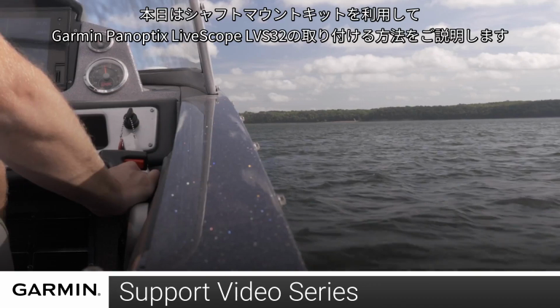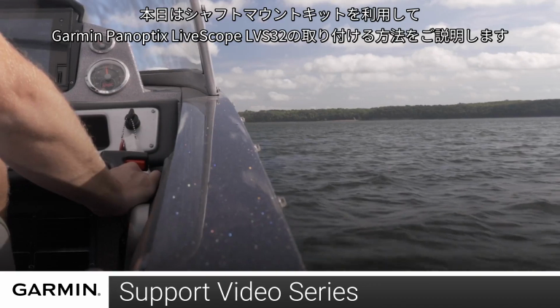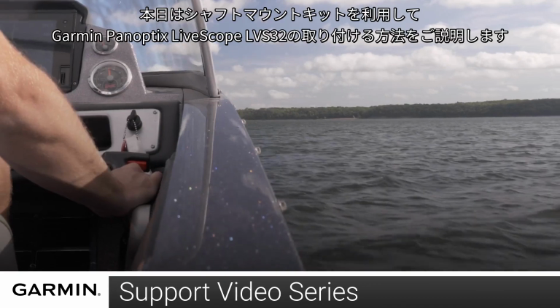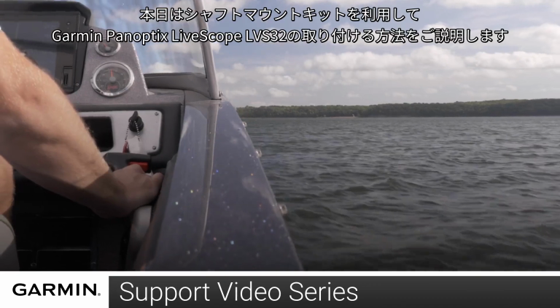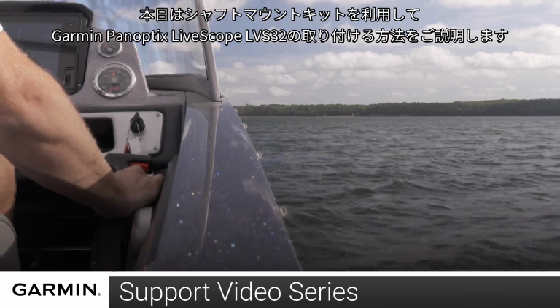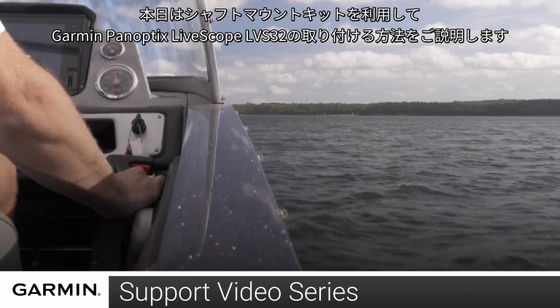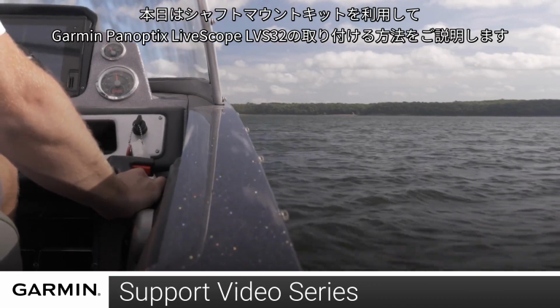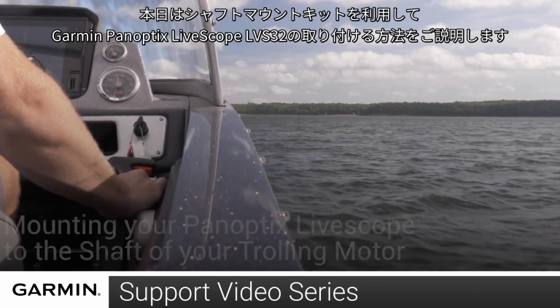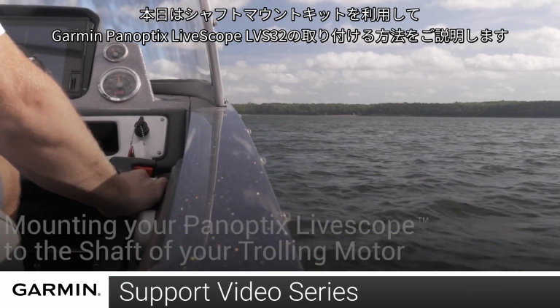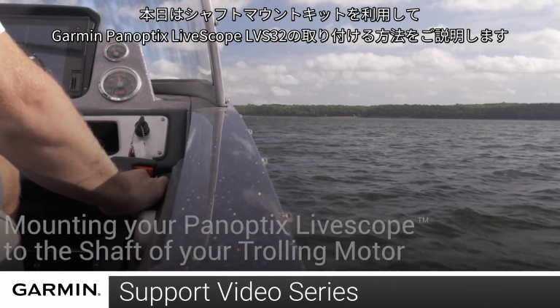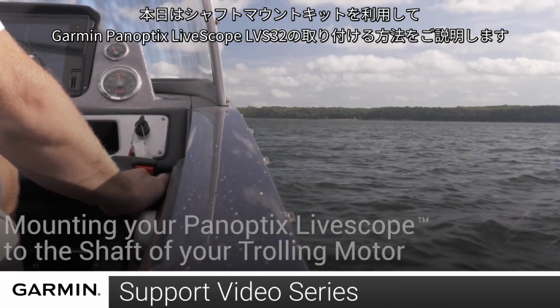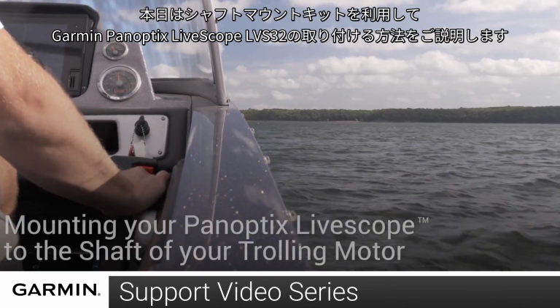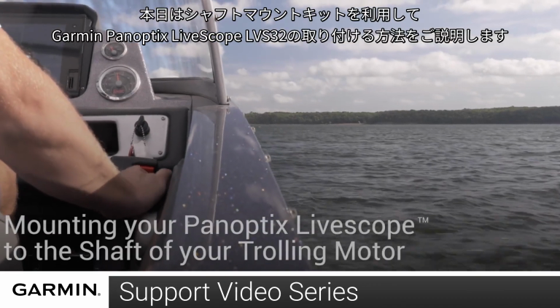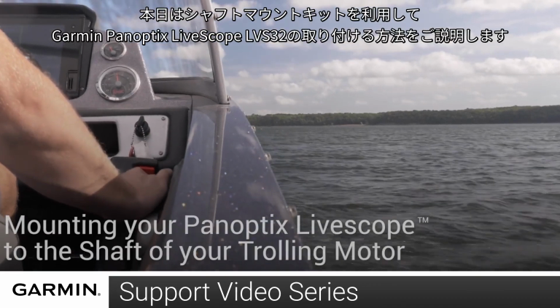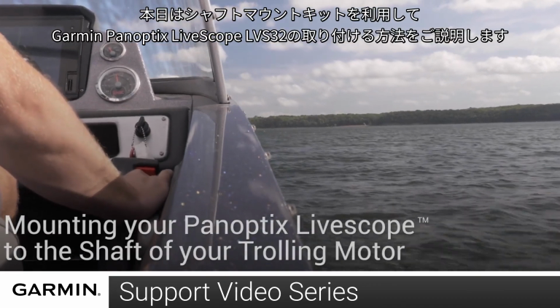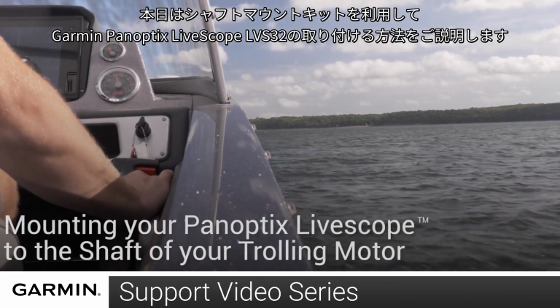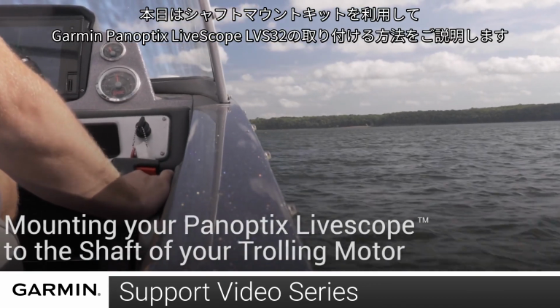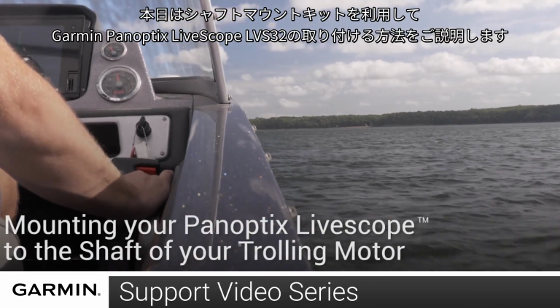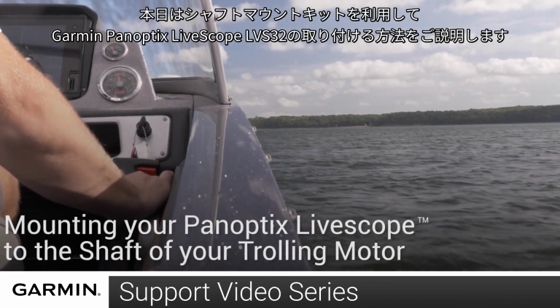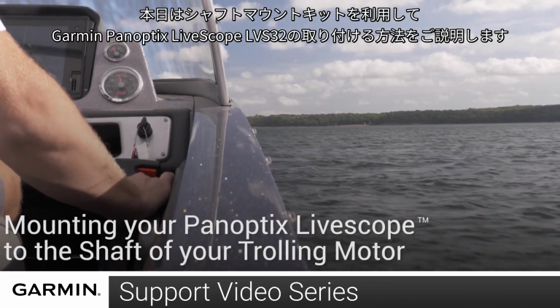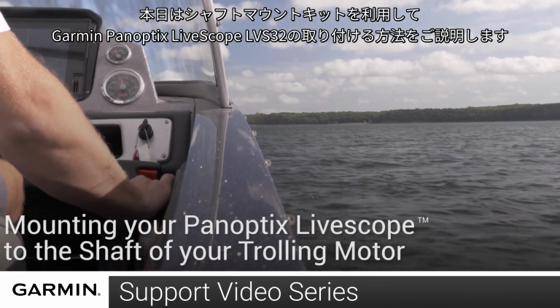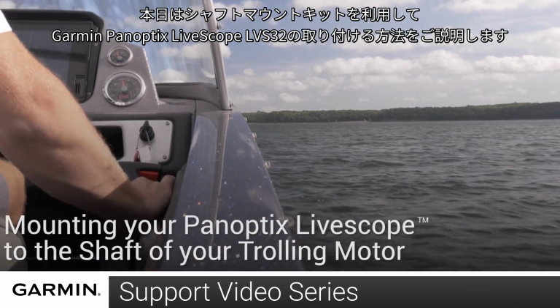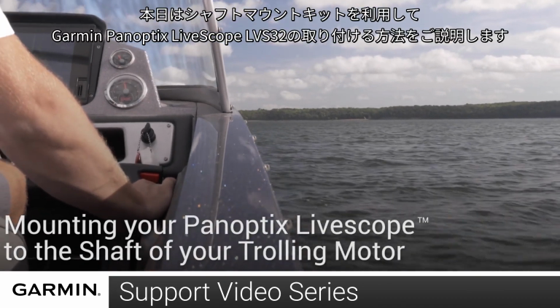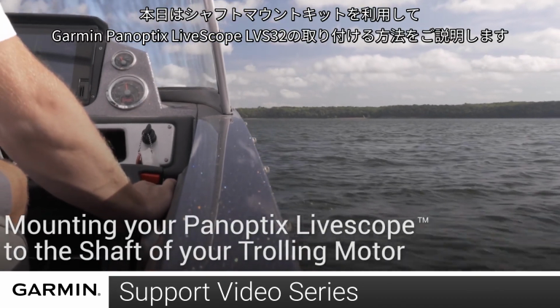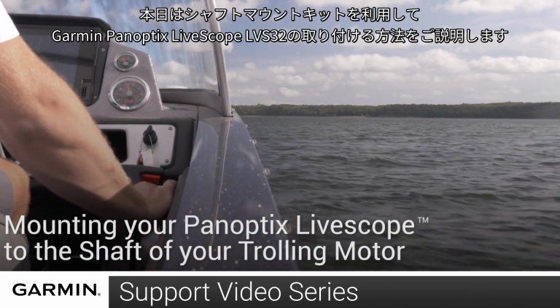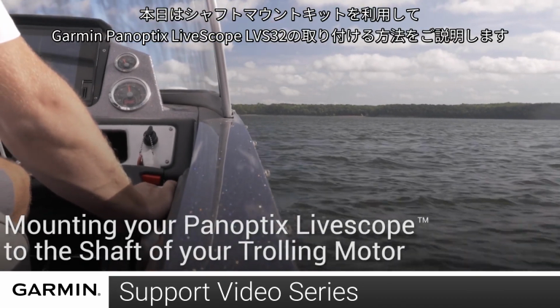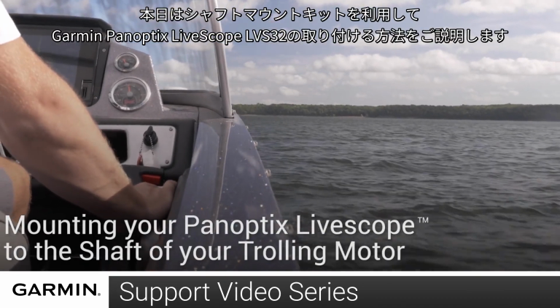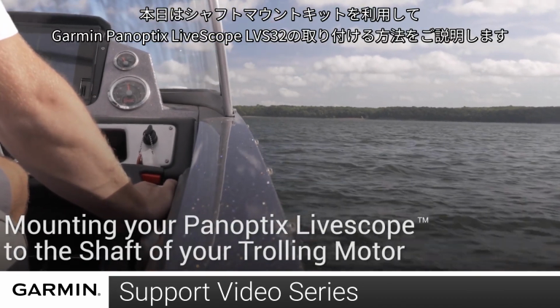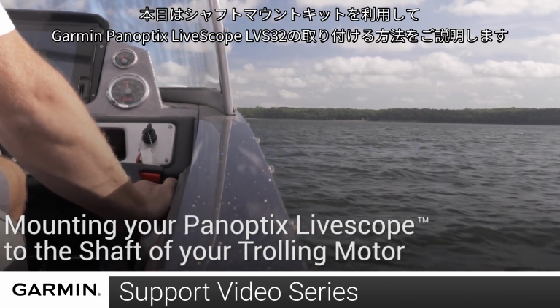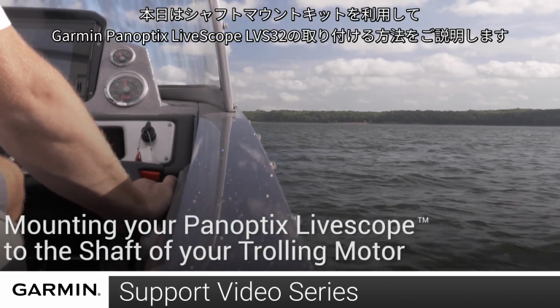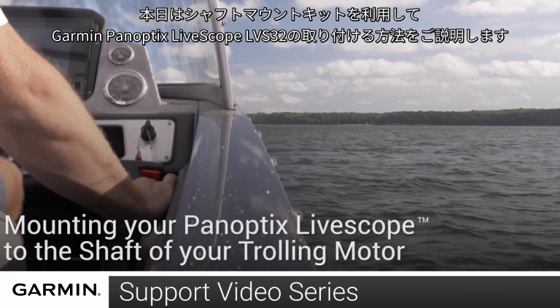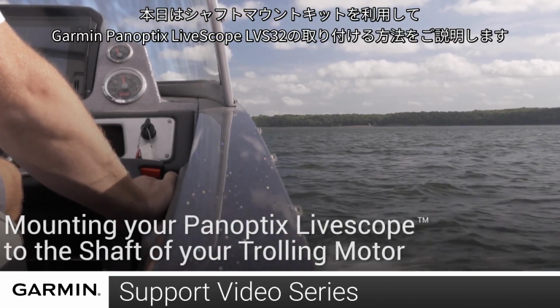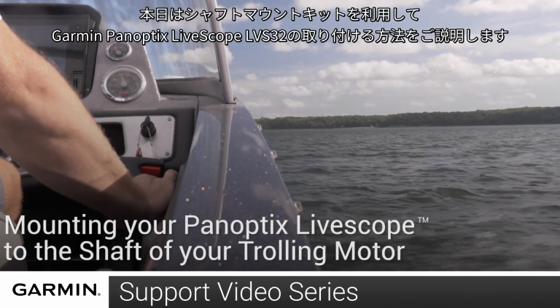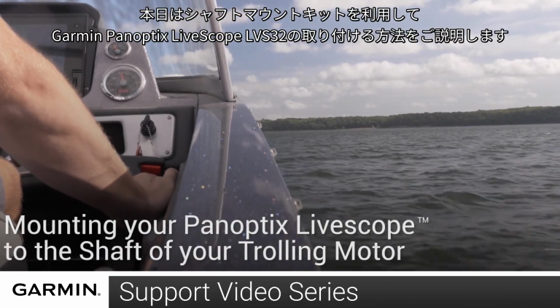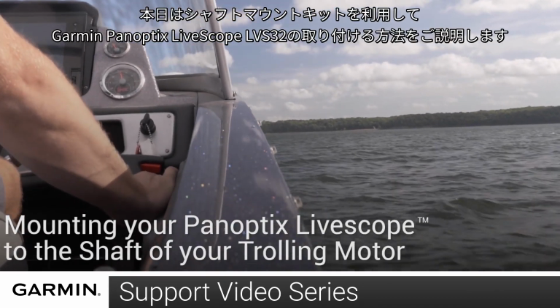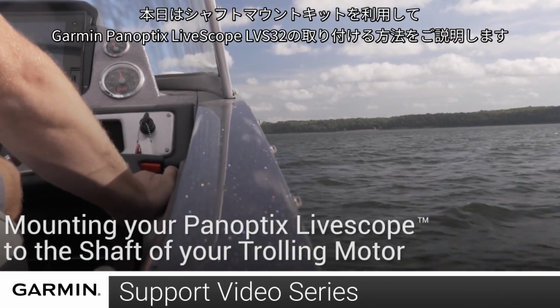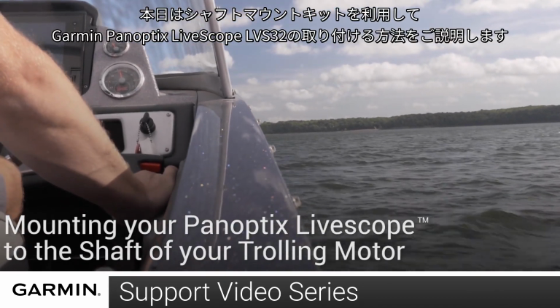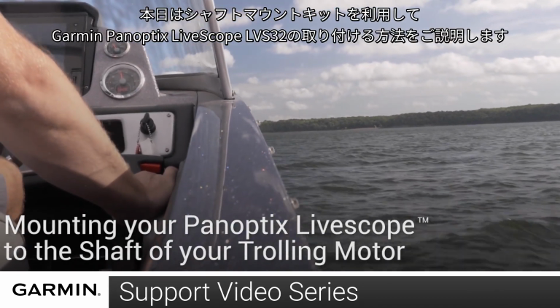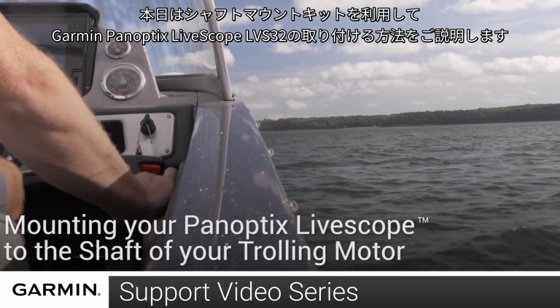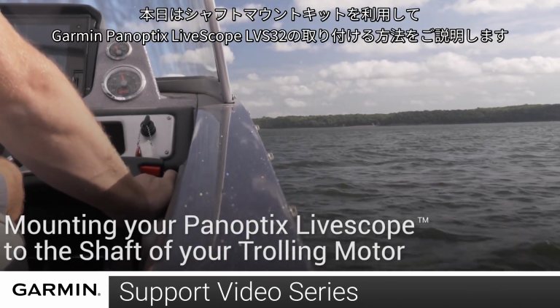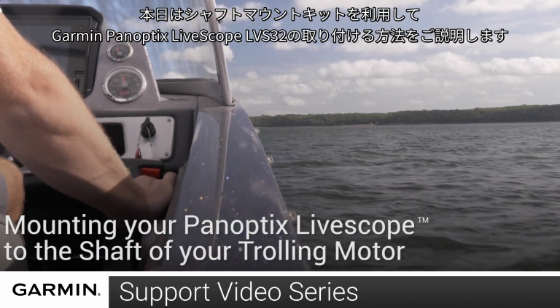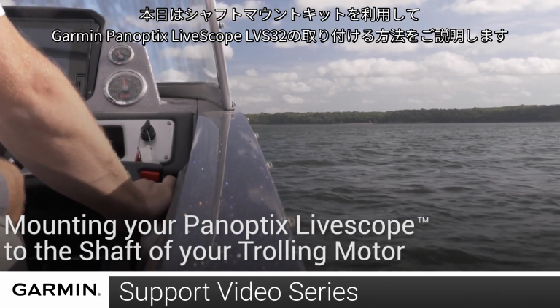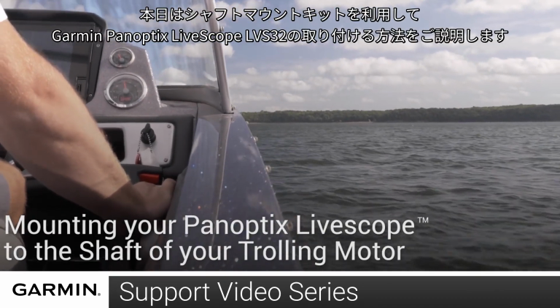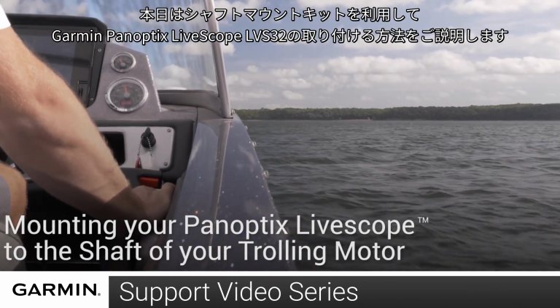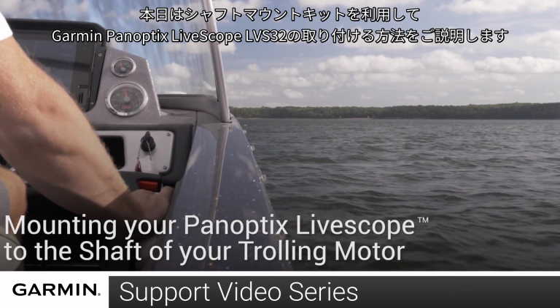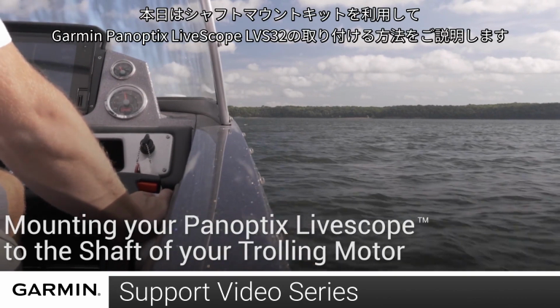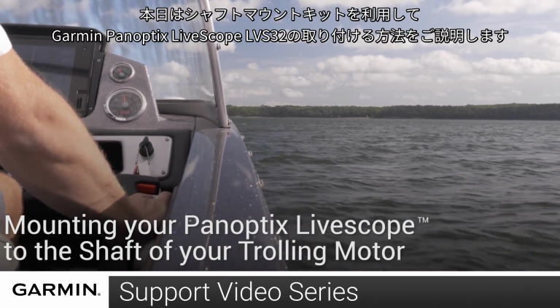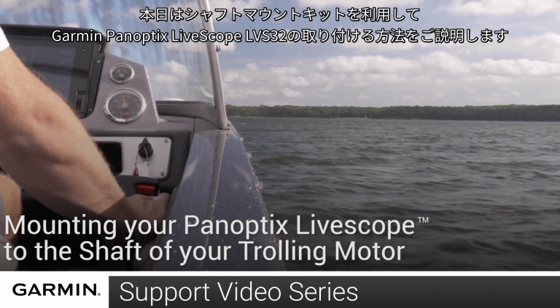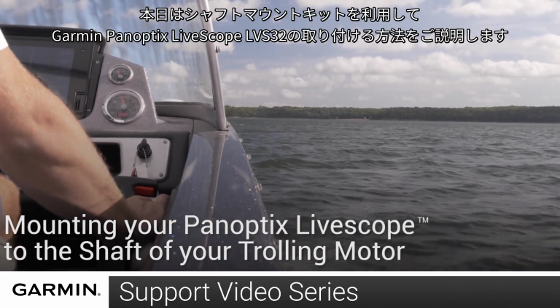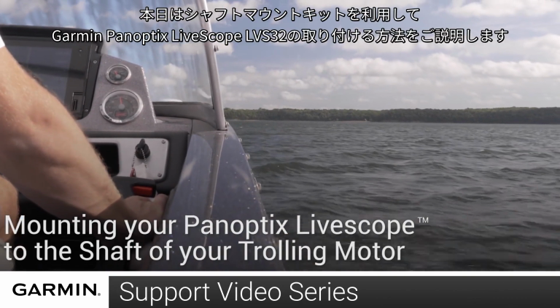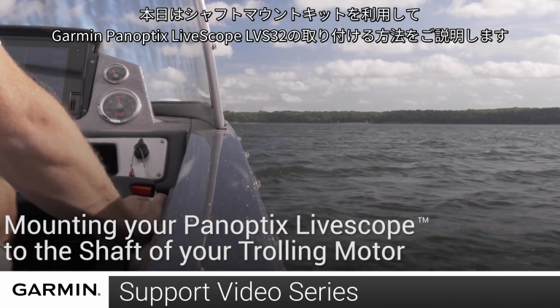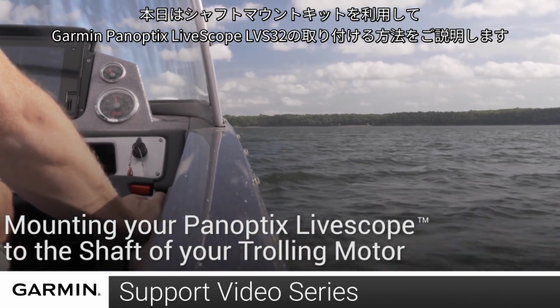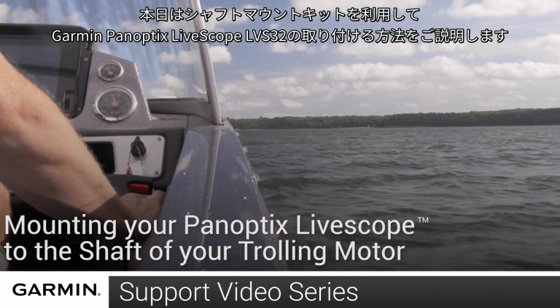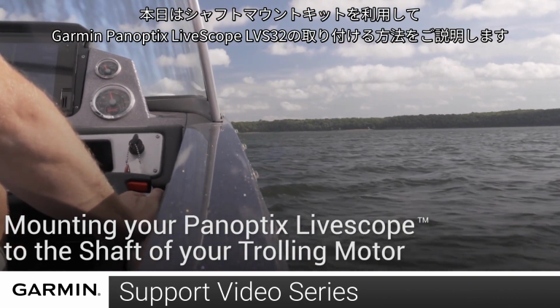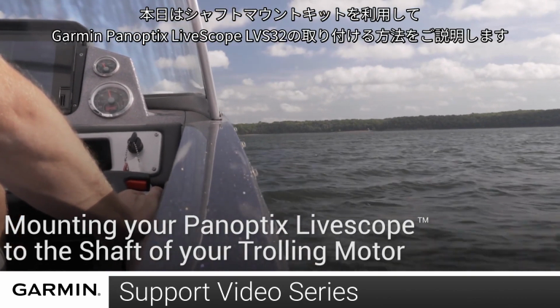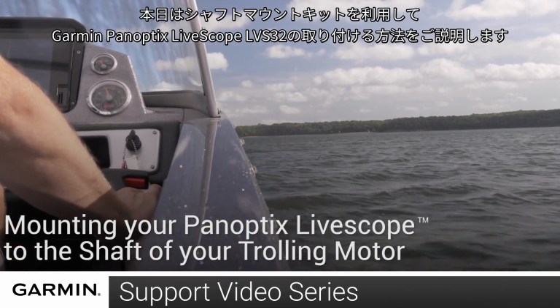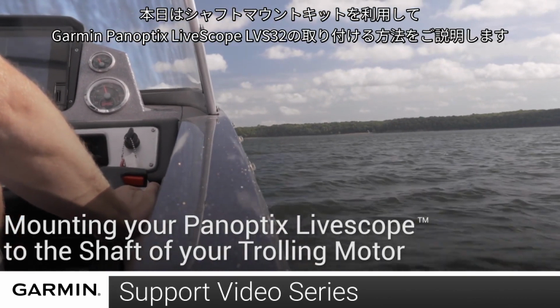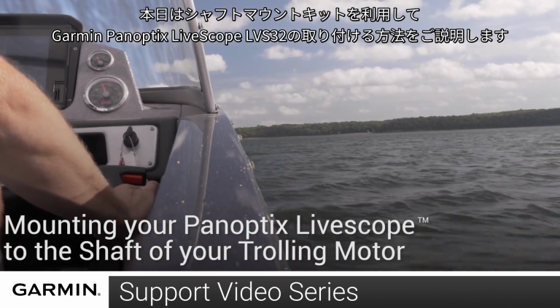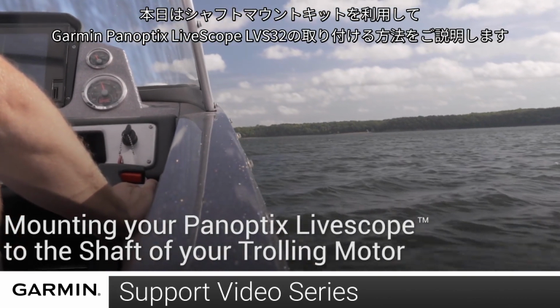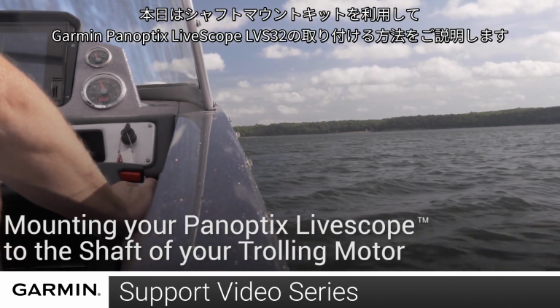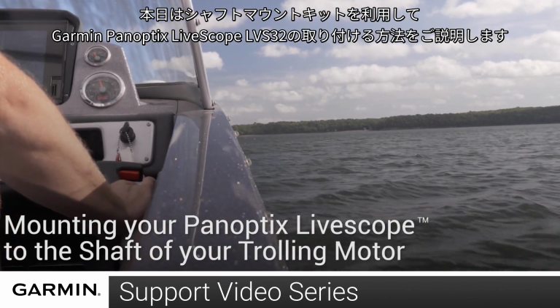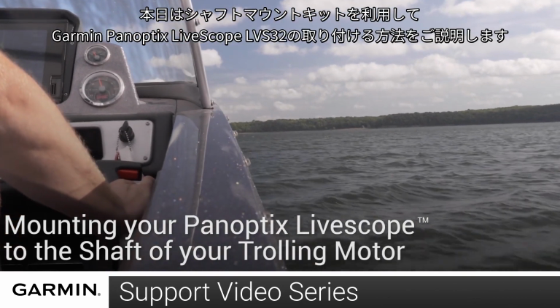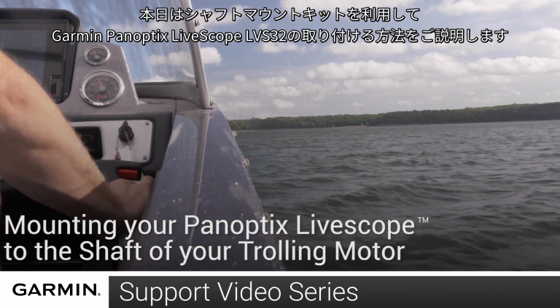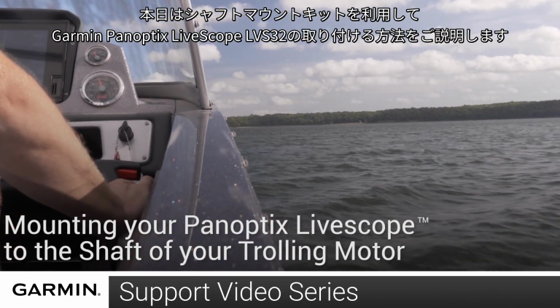Today, we are going to show you how to install your Garmin Panoptix LiveScope LVS32 using the shaft mount kit.